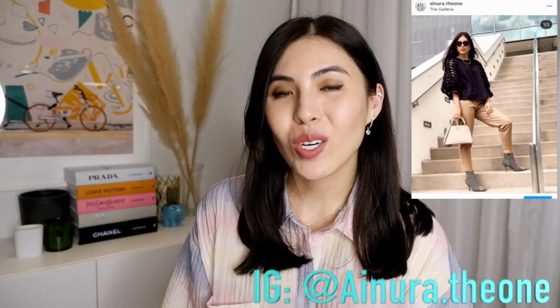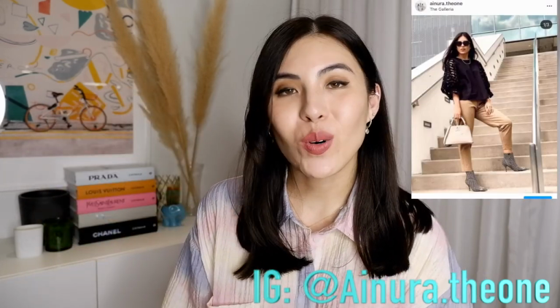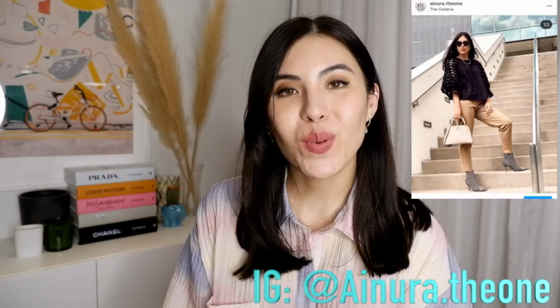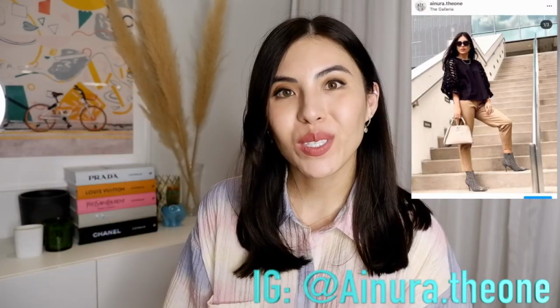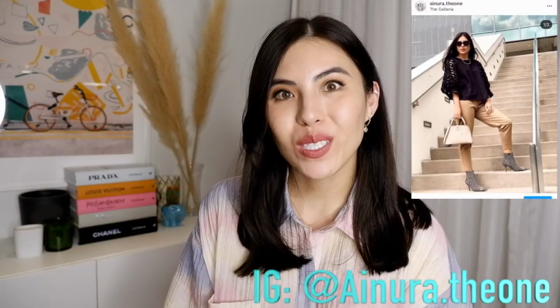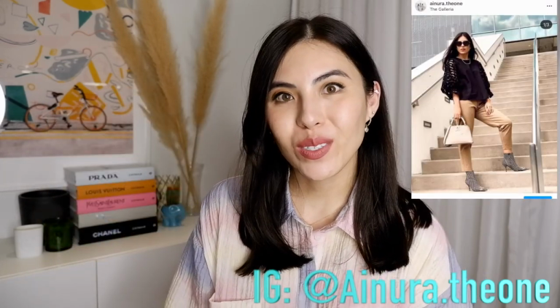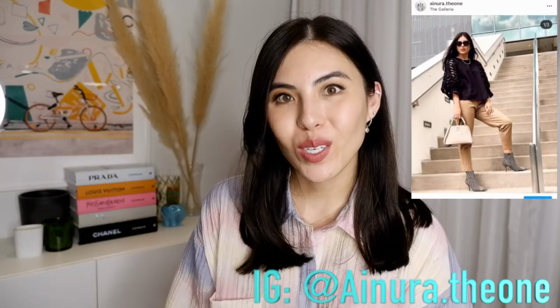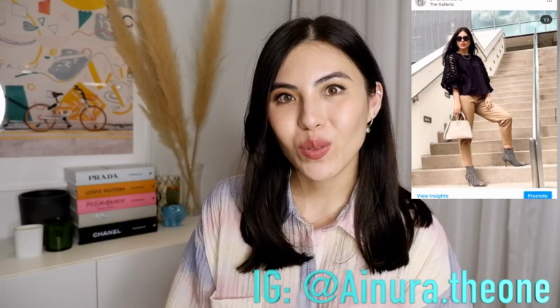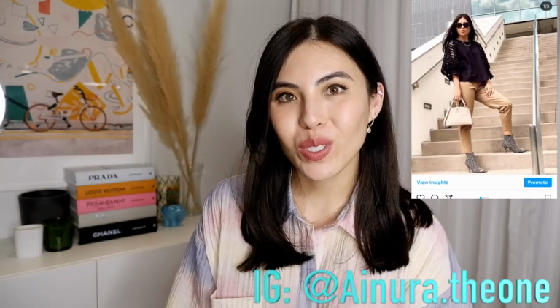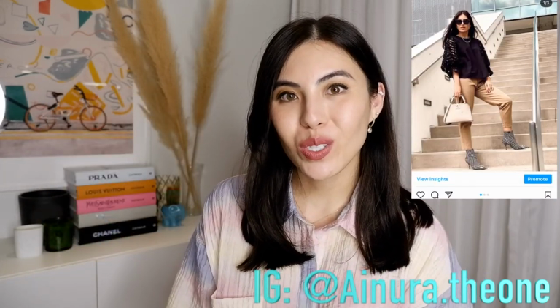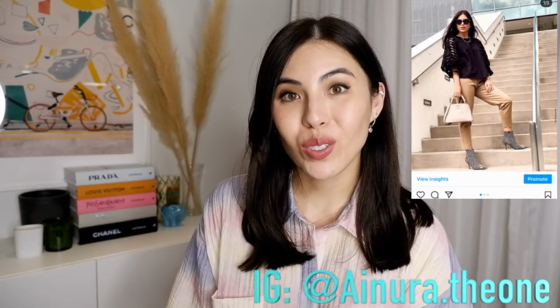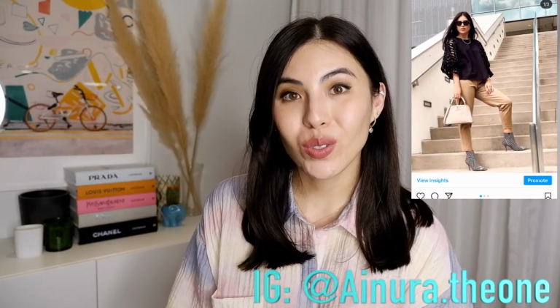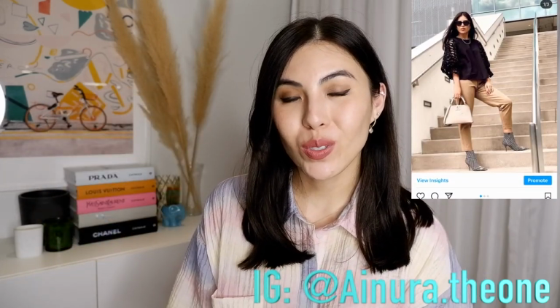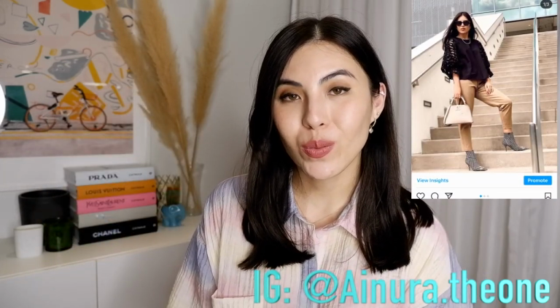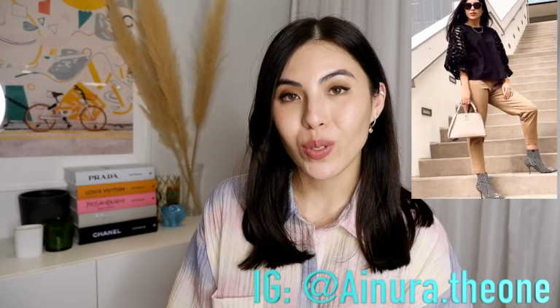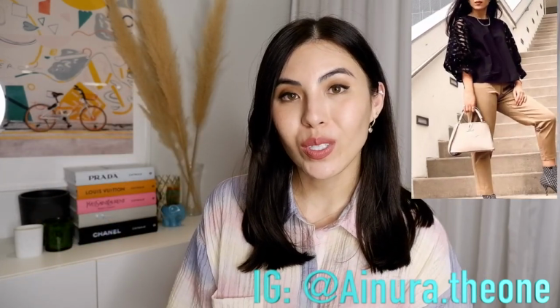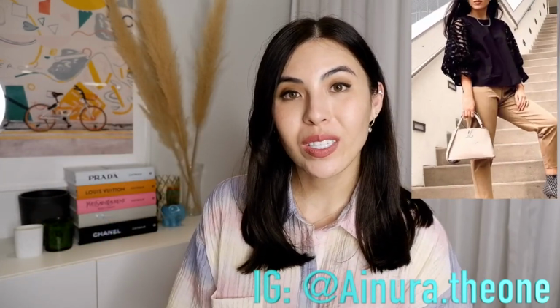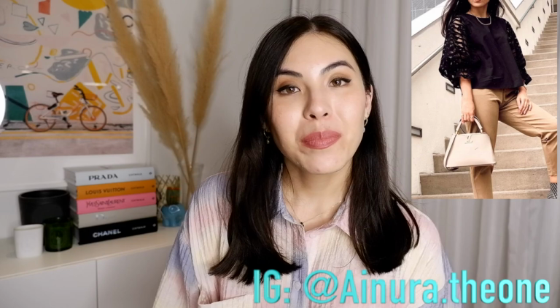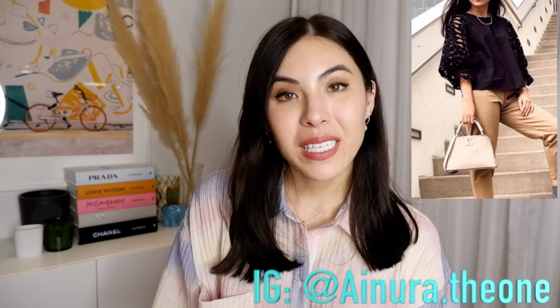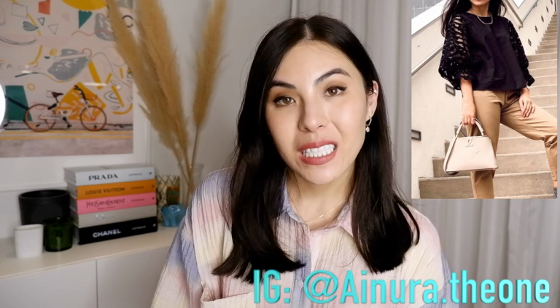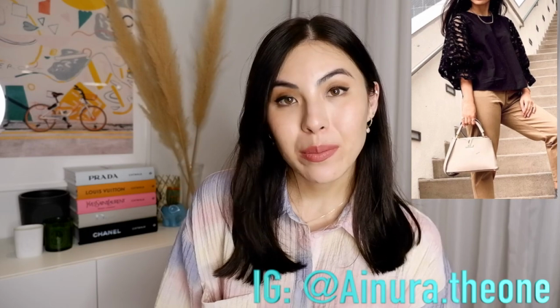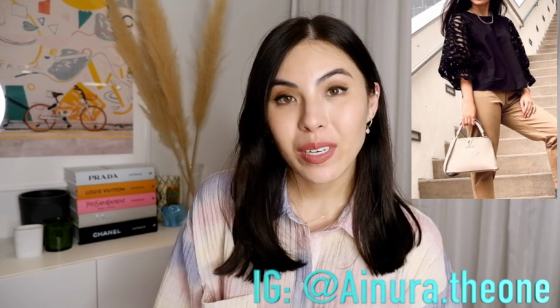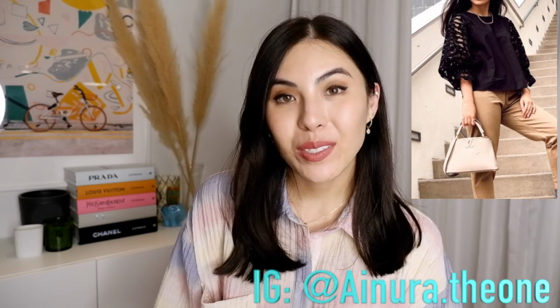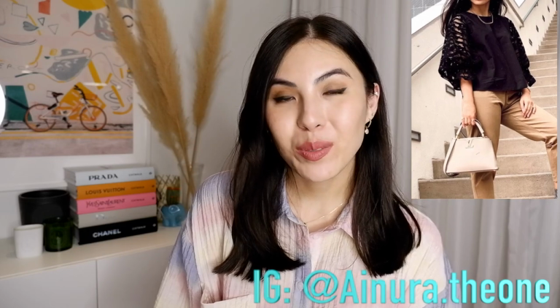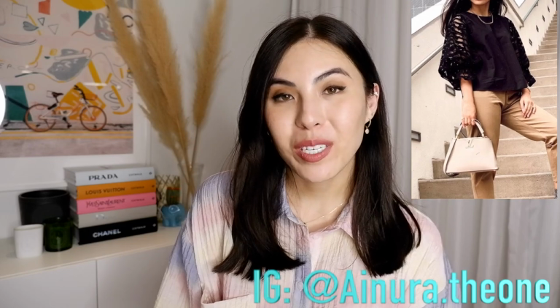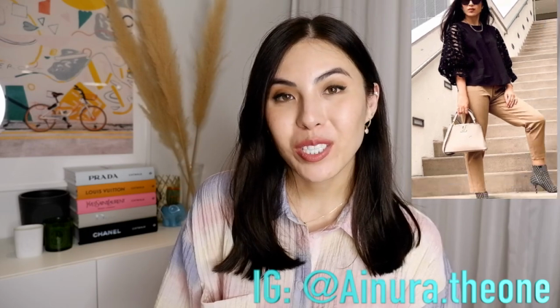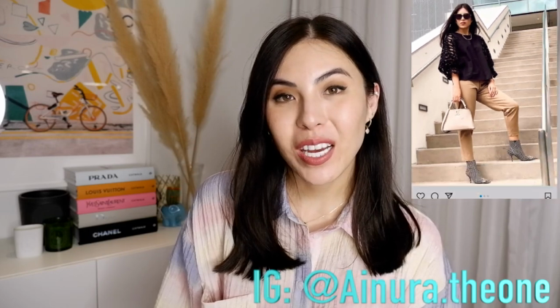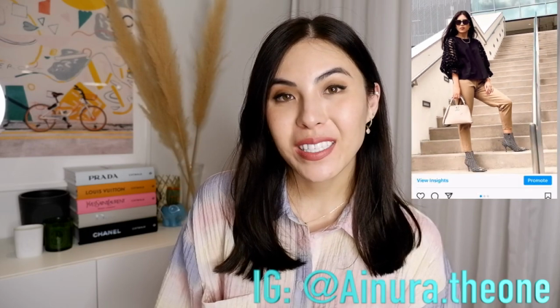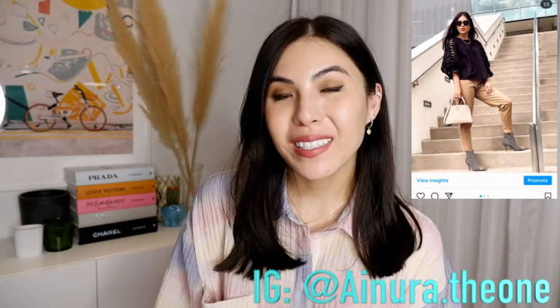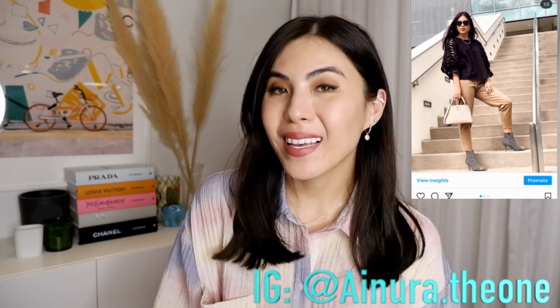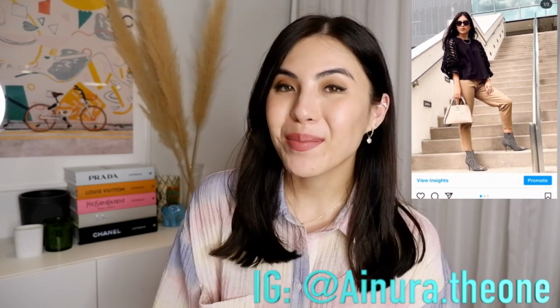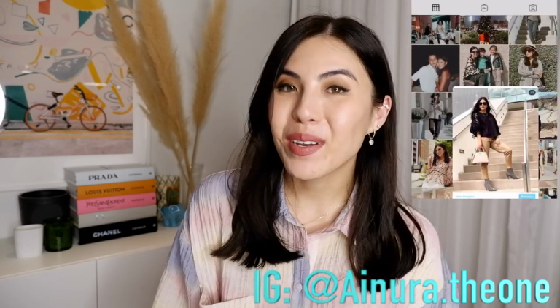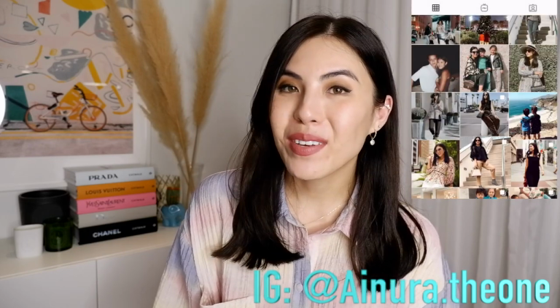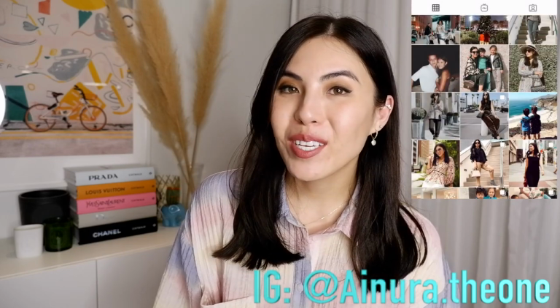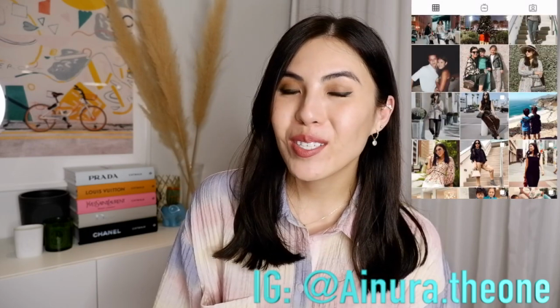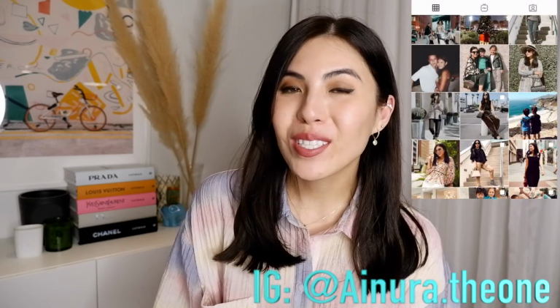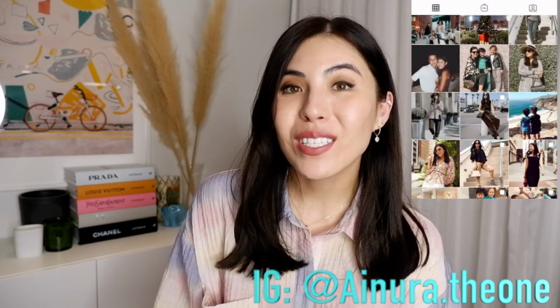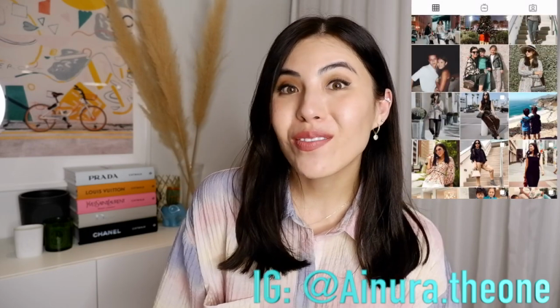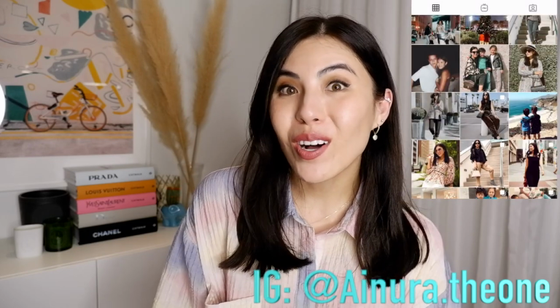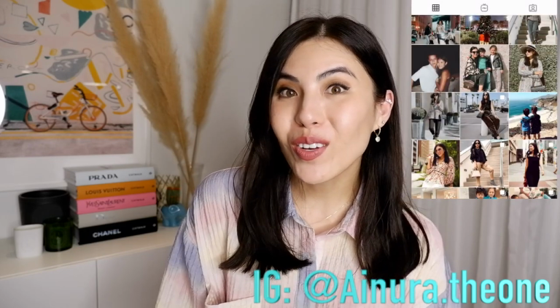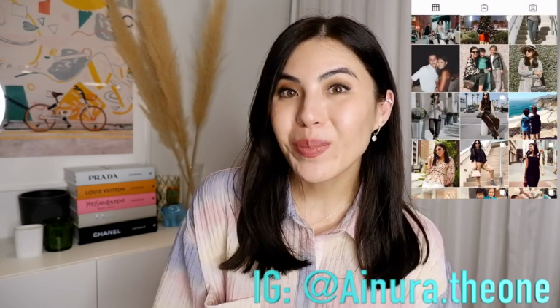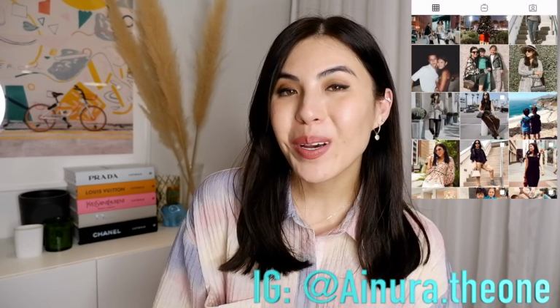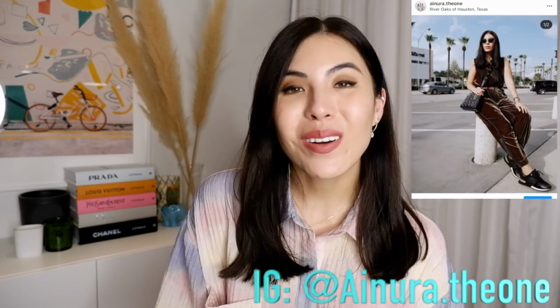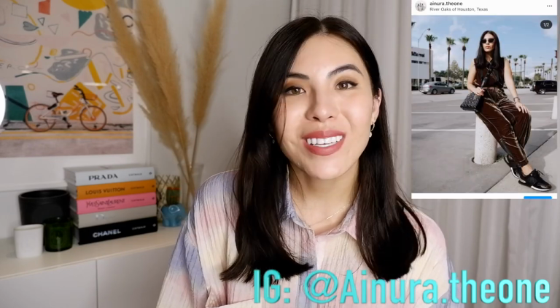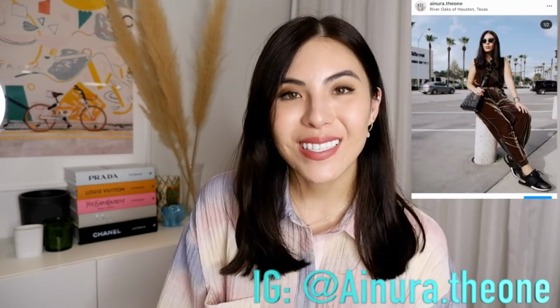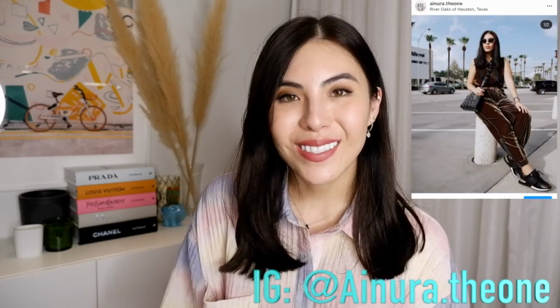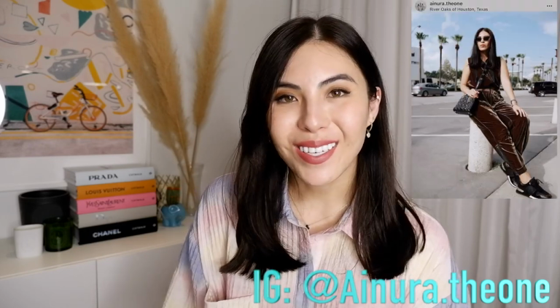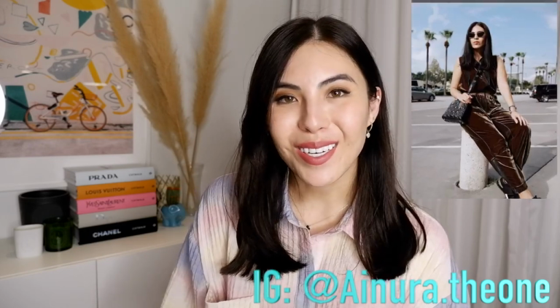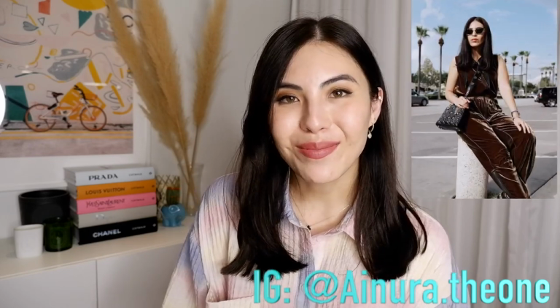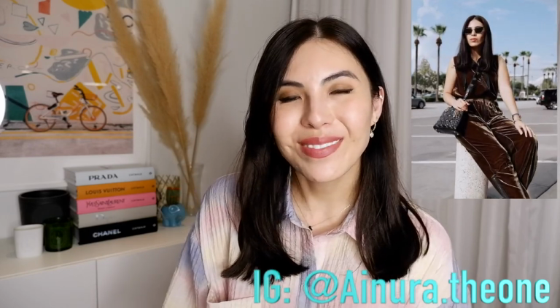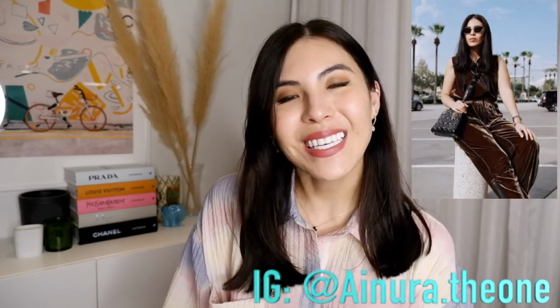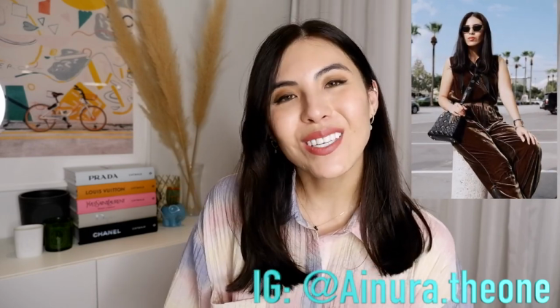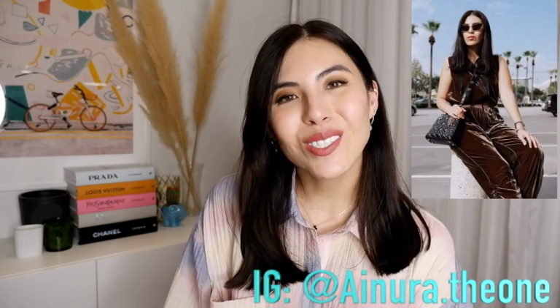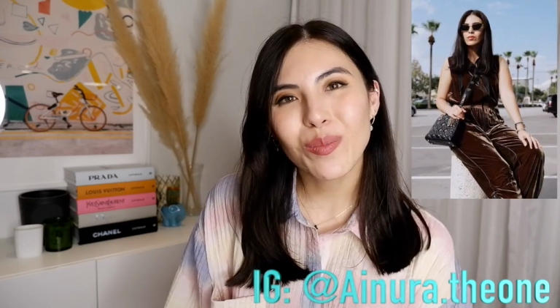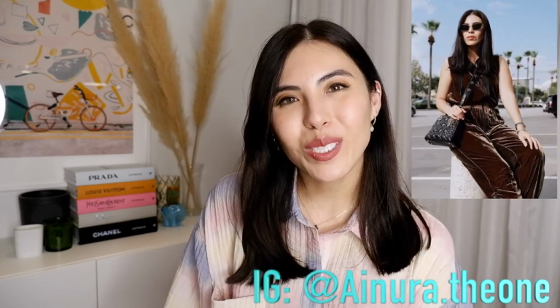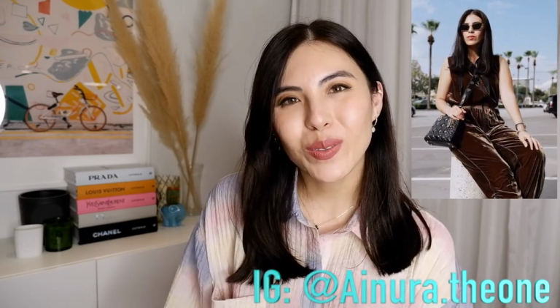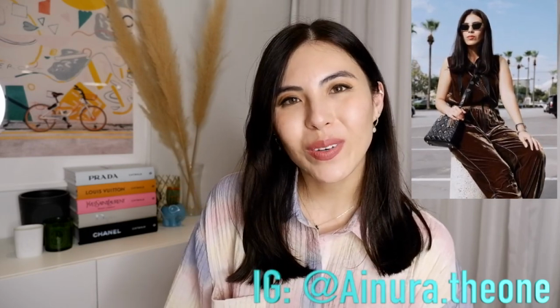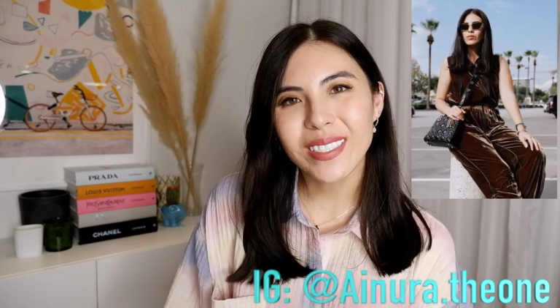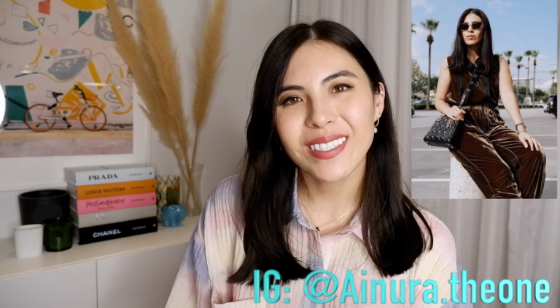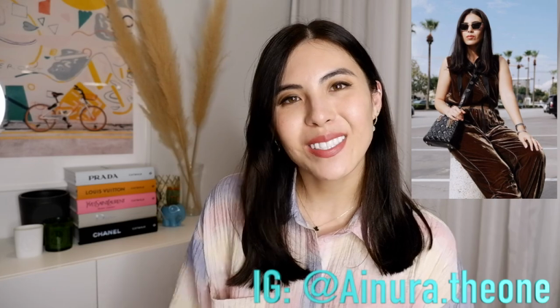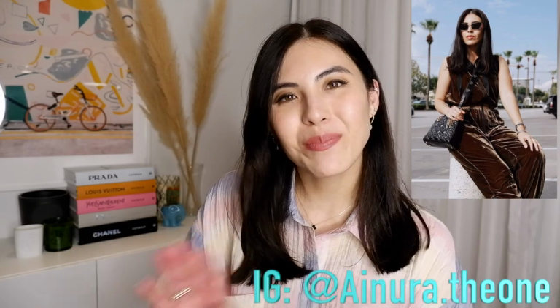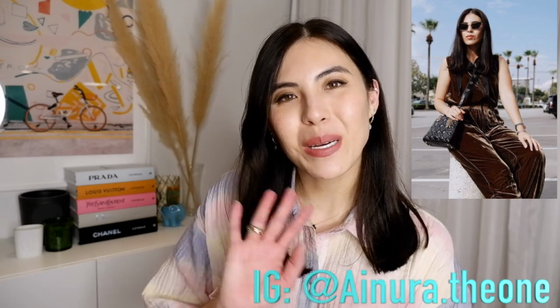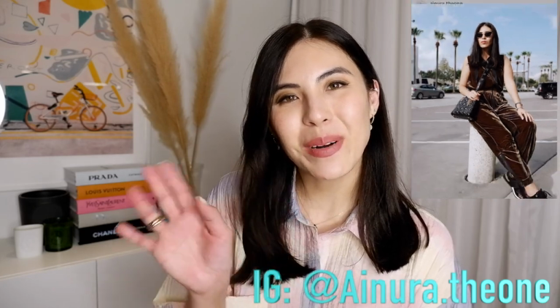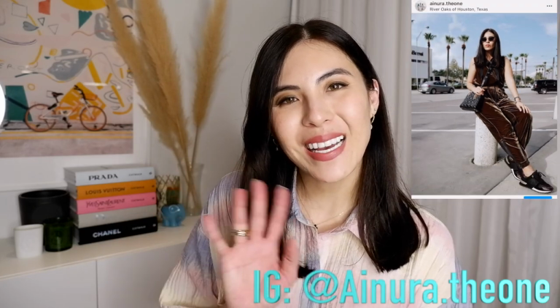Thank you so much for watching. I hope this video was useful. Please subscribe to my channel, like my videos, and follow me on Instagram. Thank you so much for watching — bye bye!